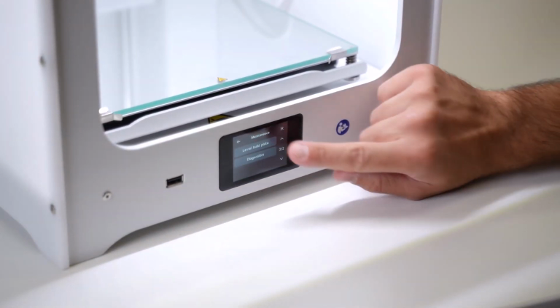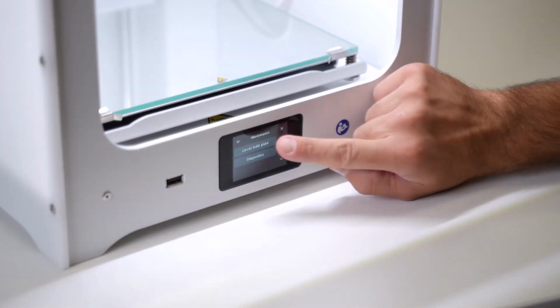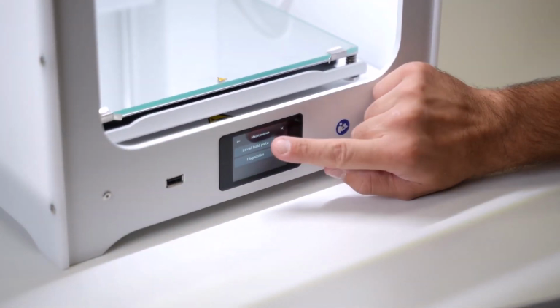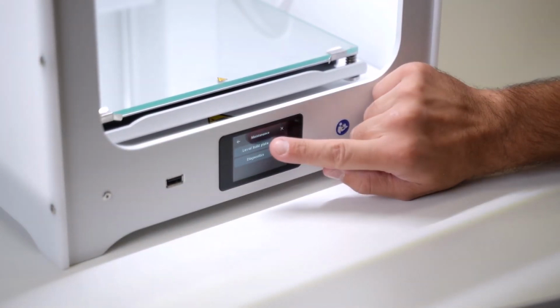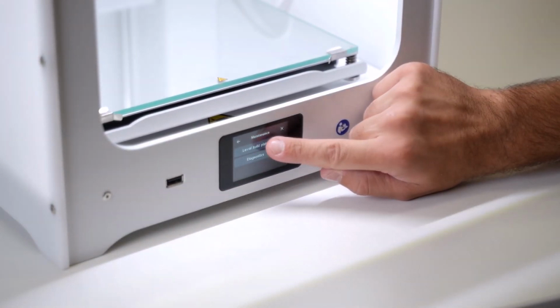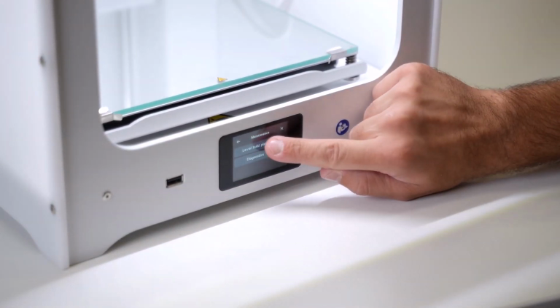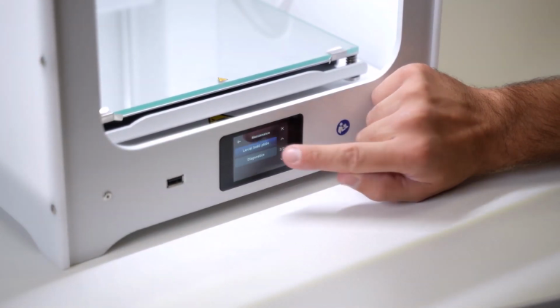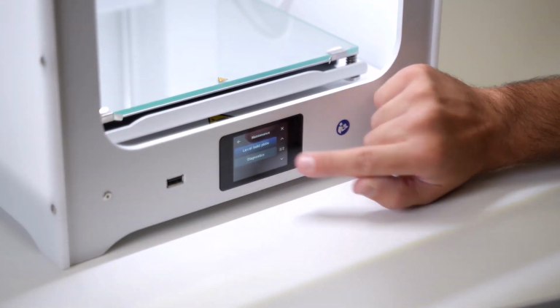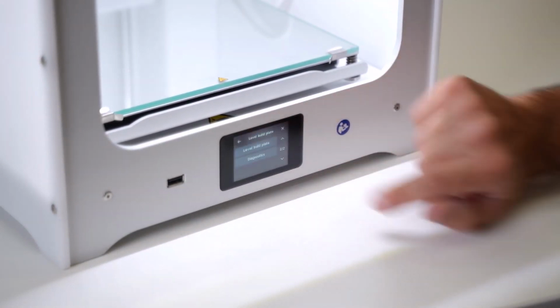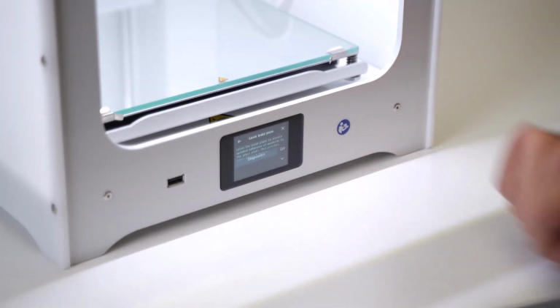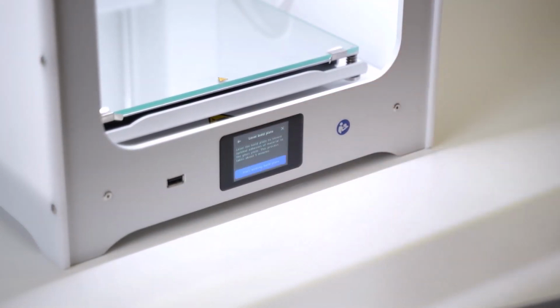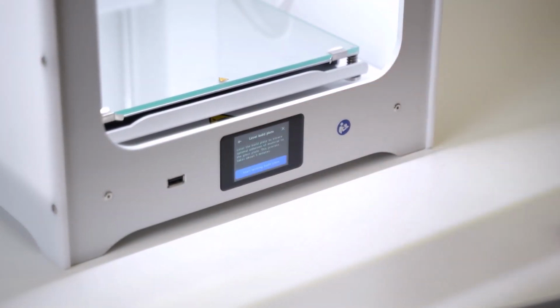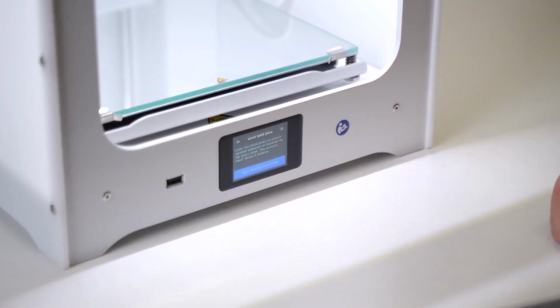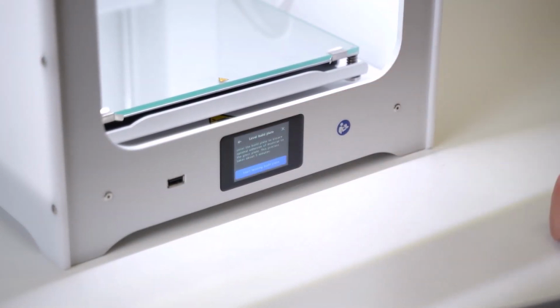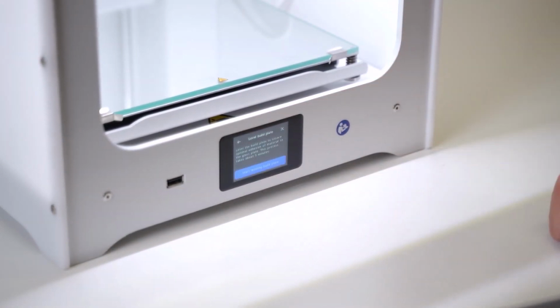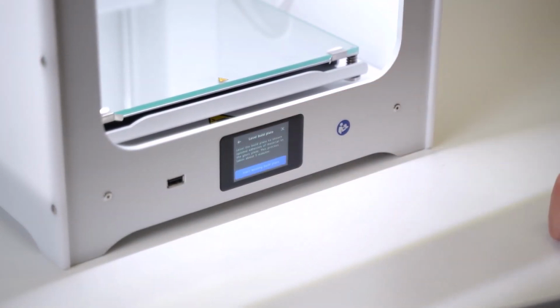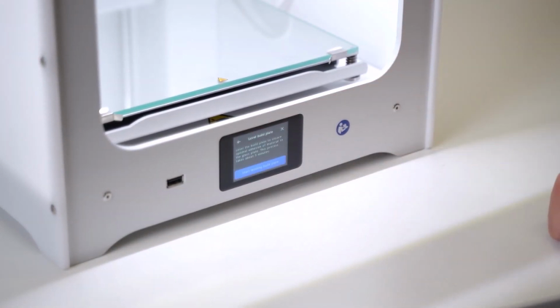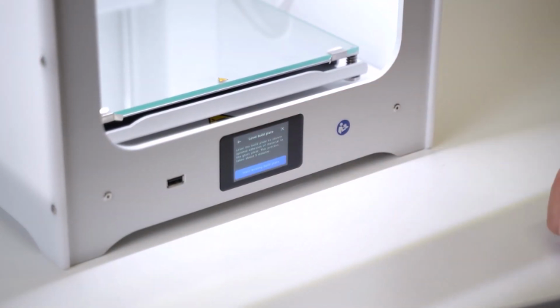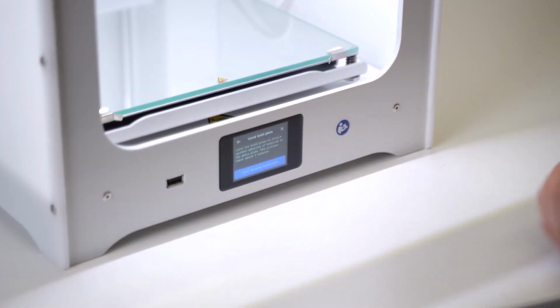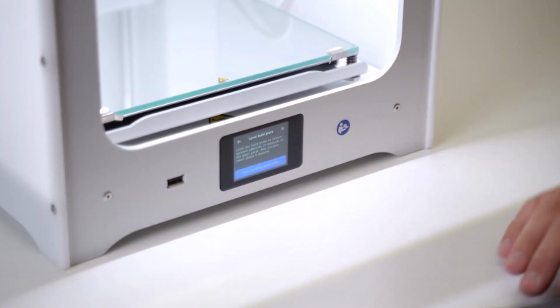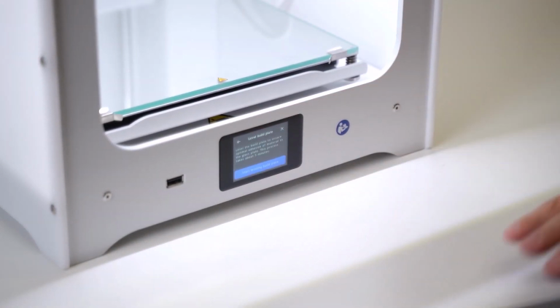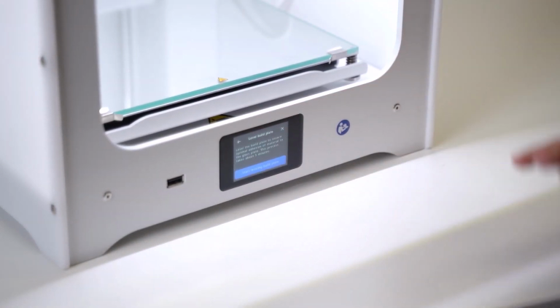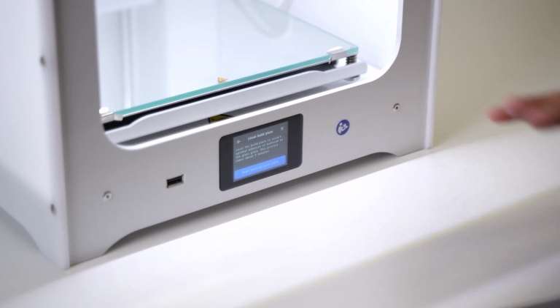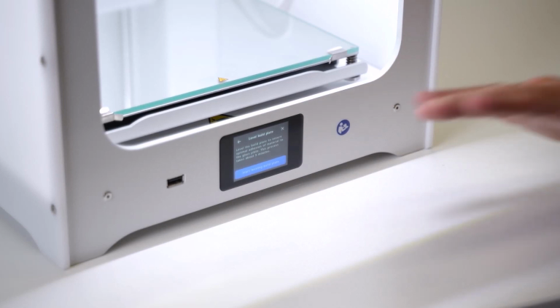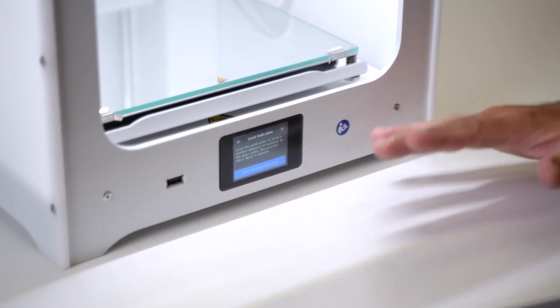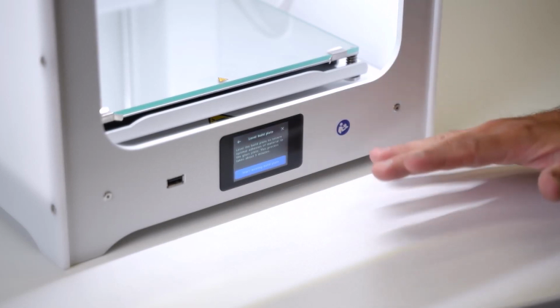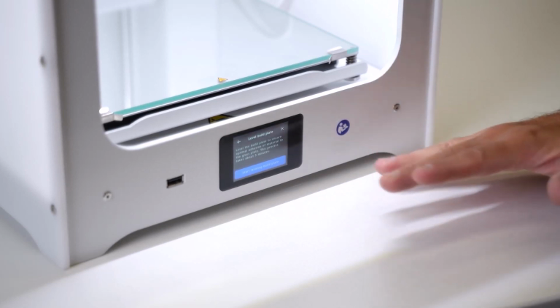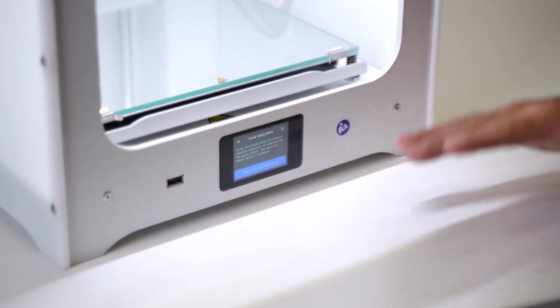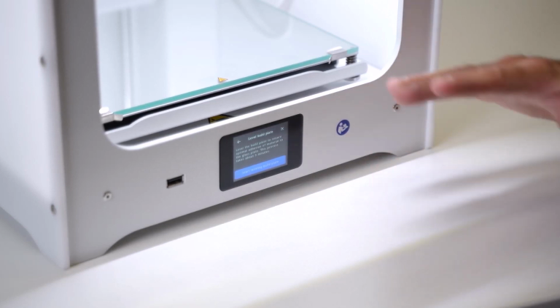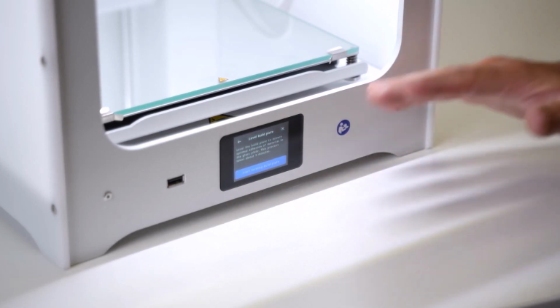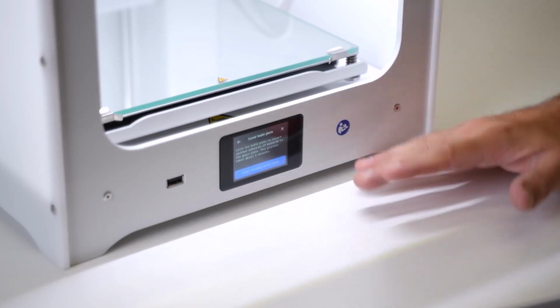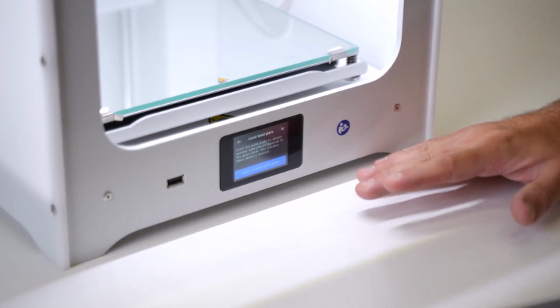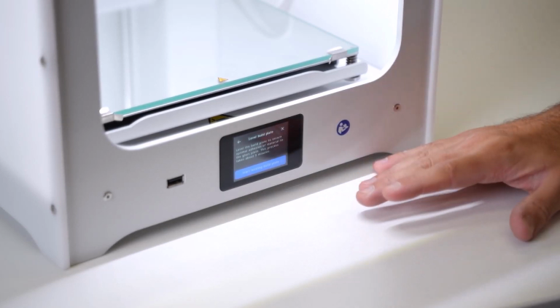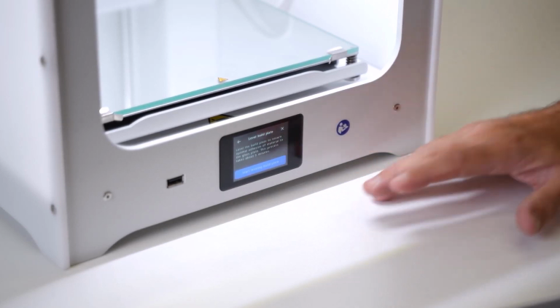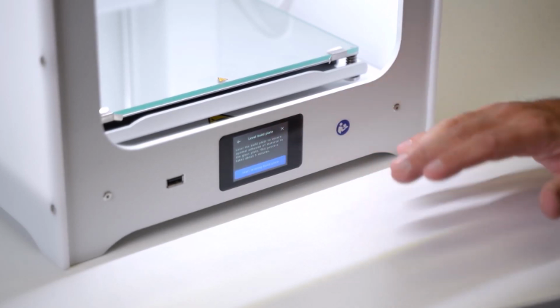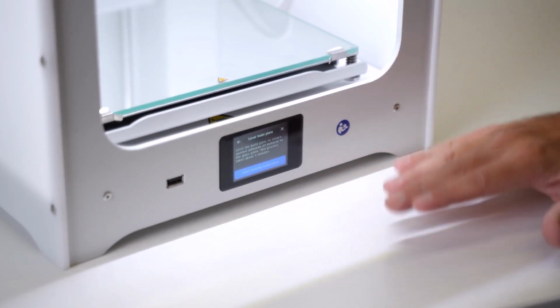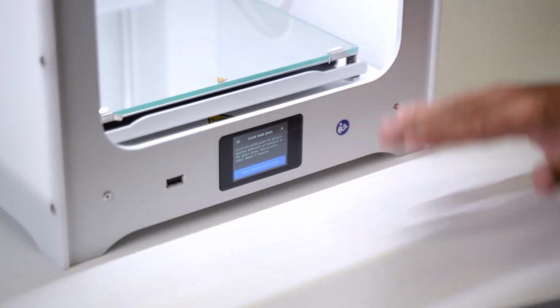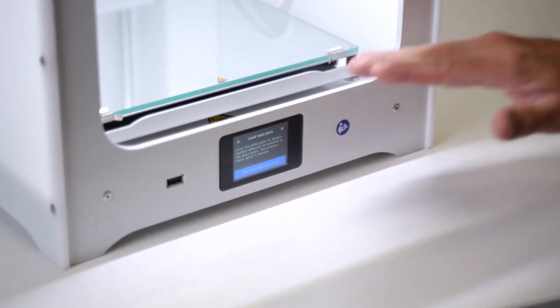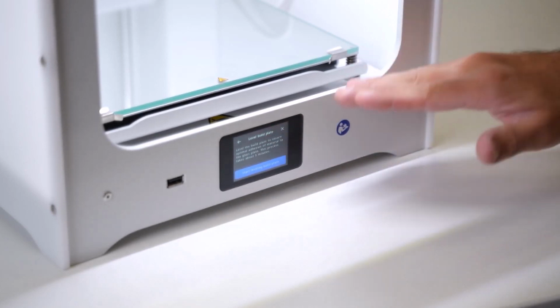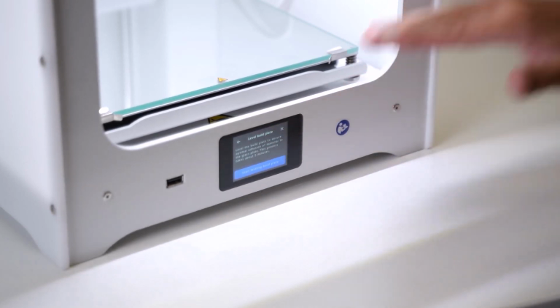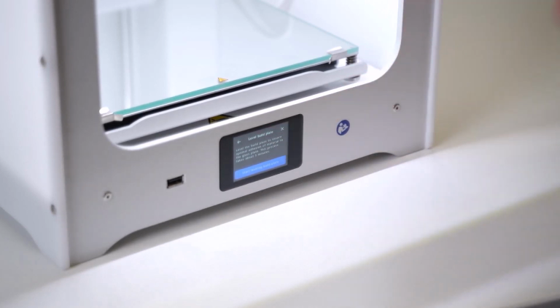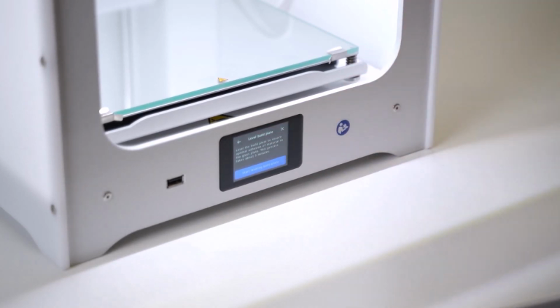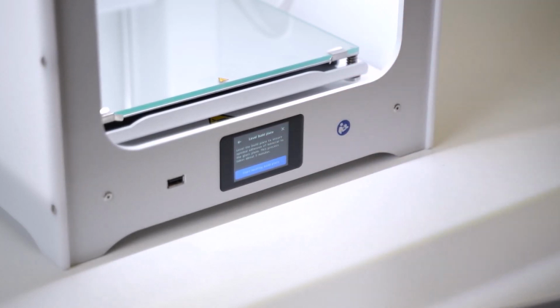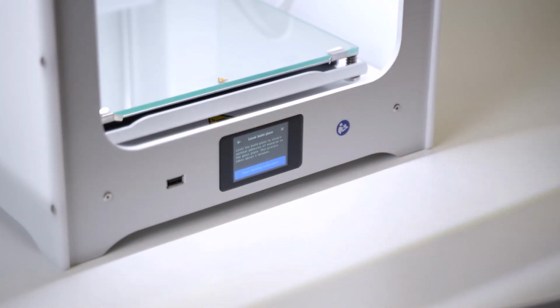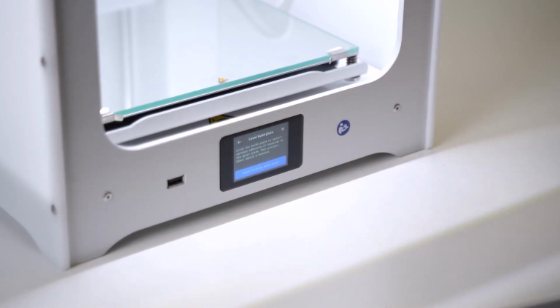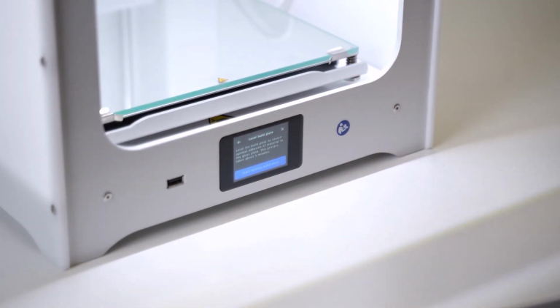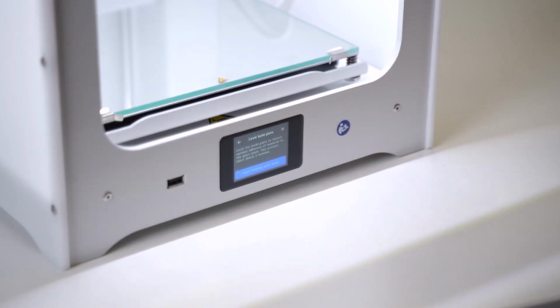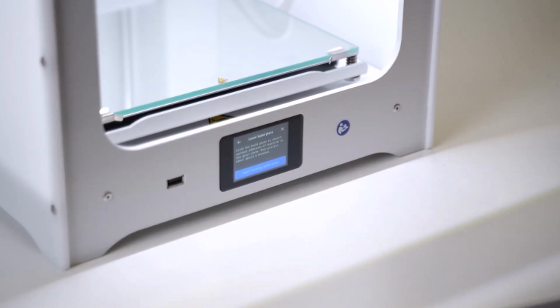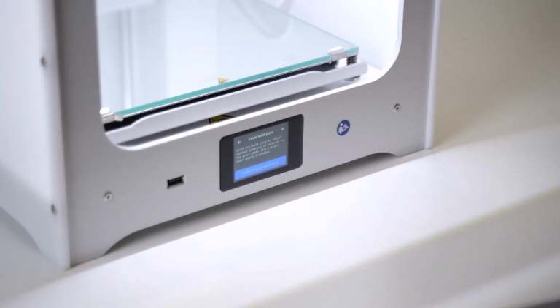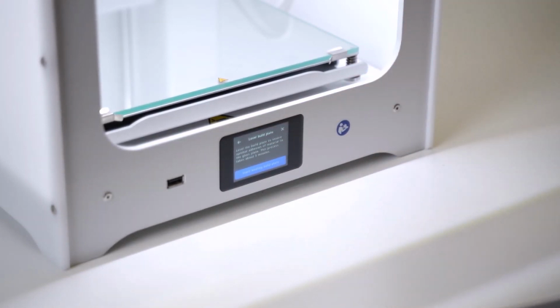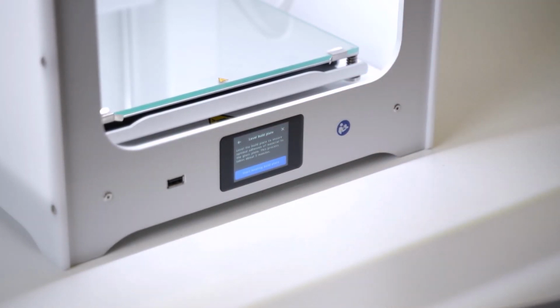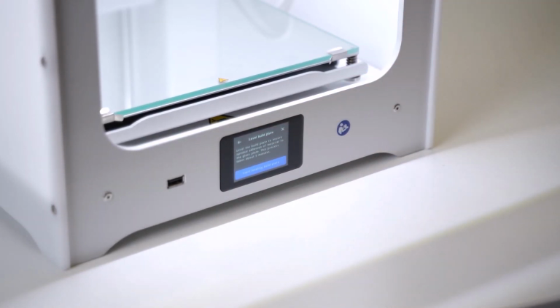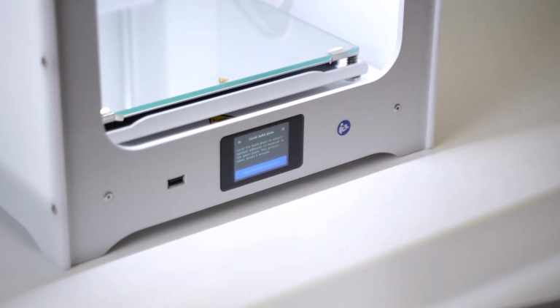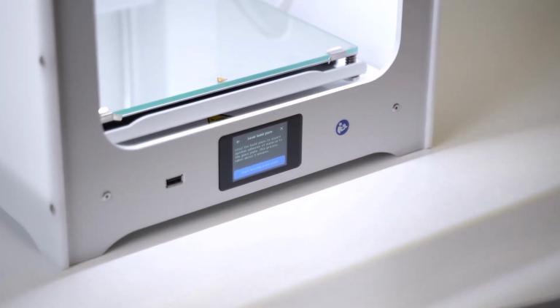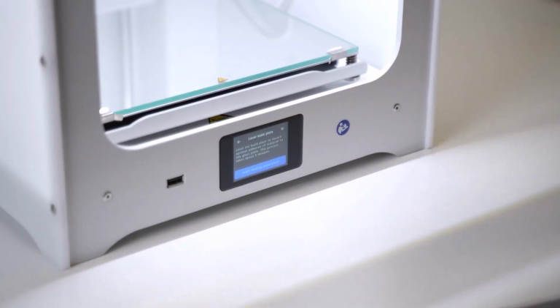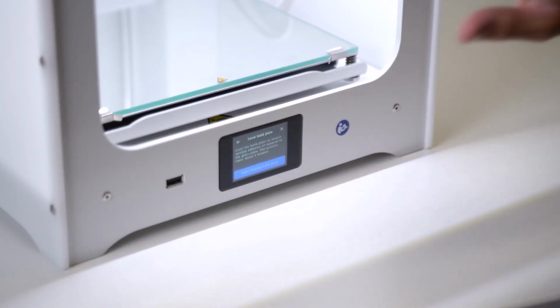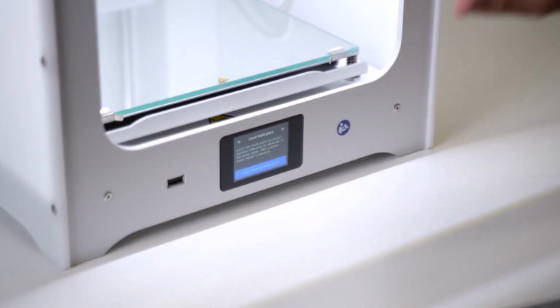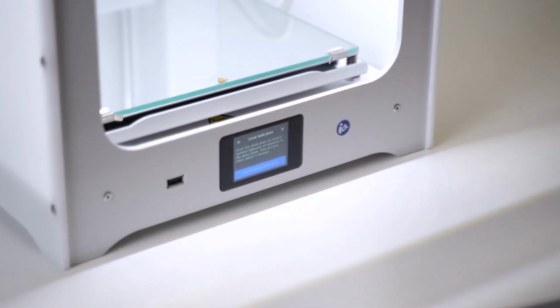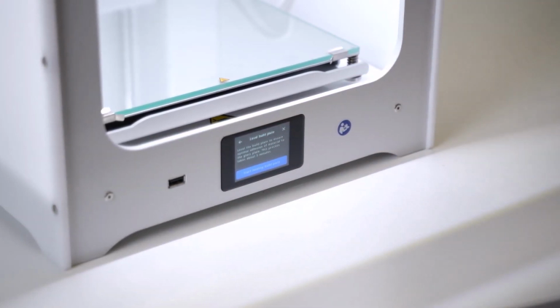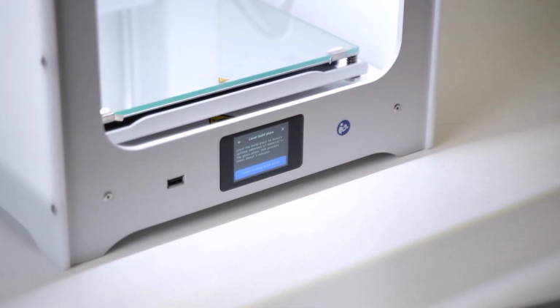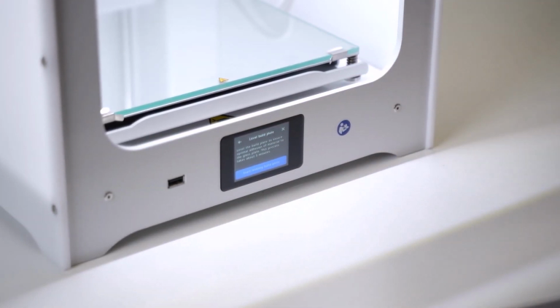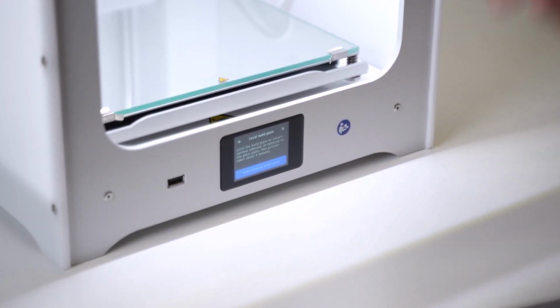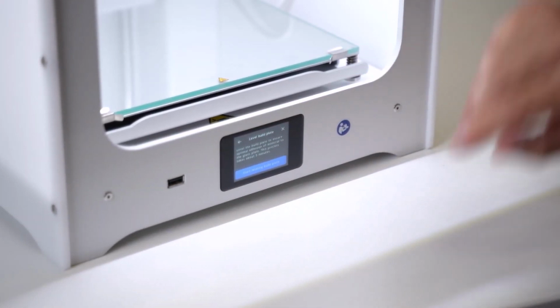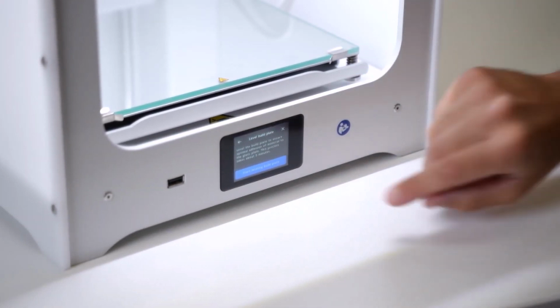I'm going to click 'Level Build Plate' and that's then going to let us start this whole process, where the build plate is going to move up and the print head is going to move into position.